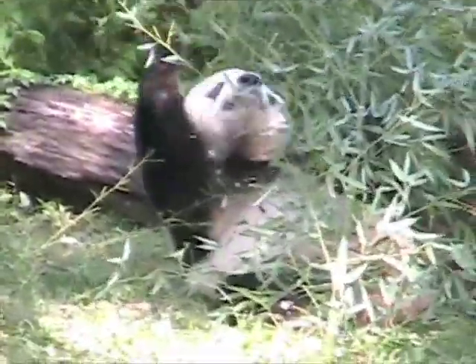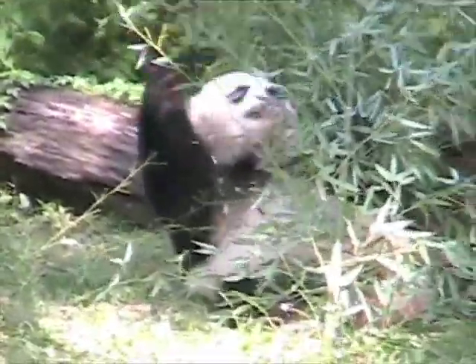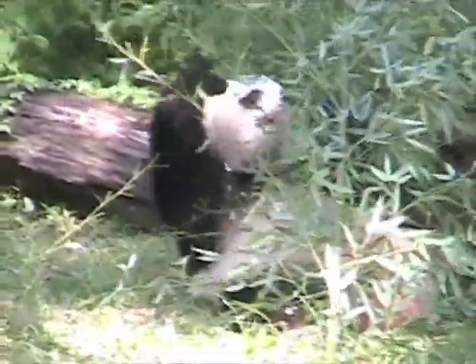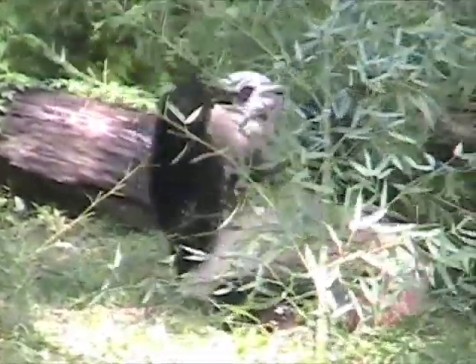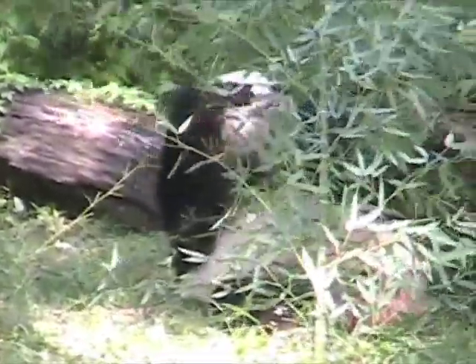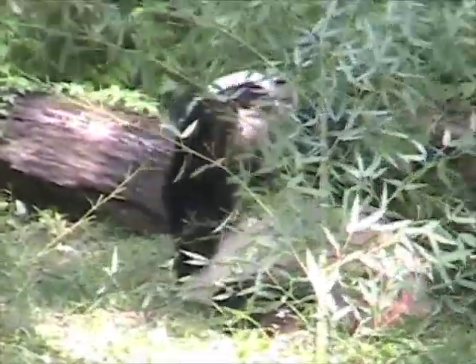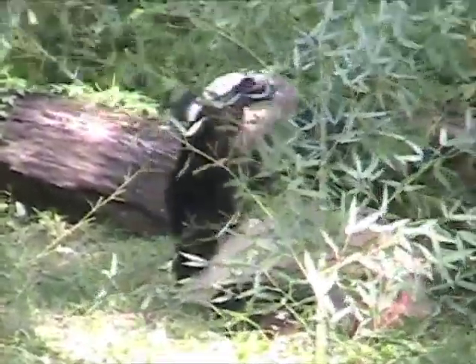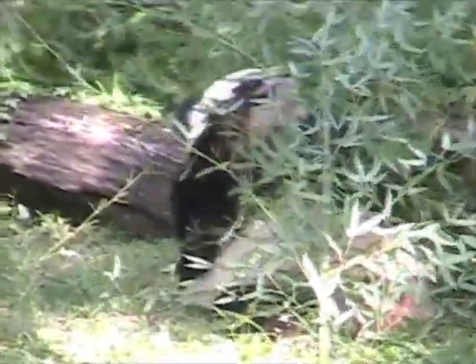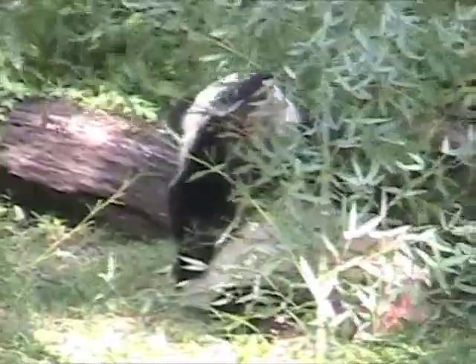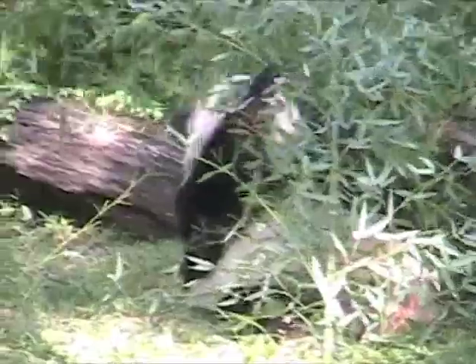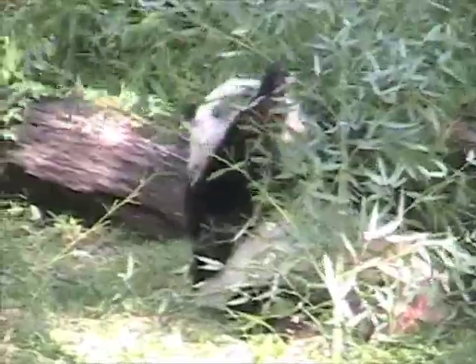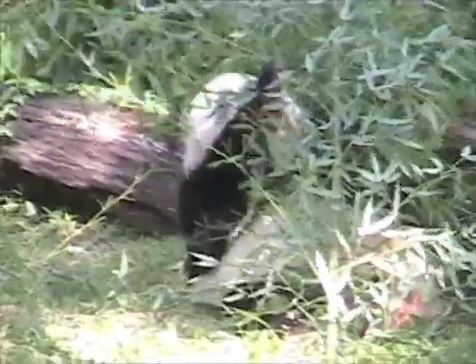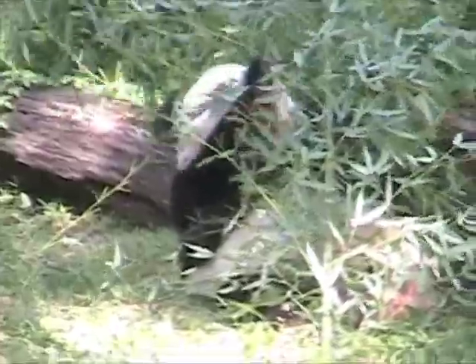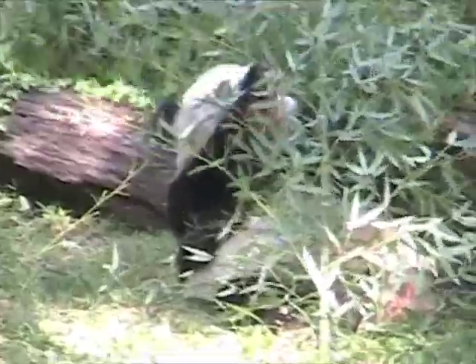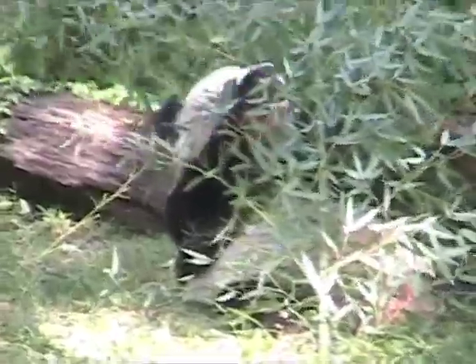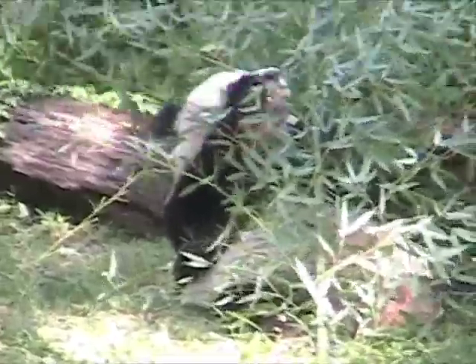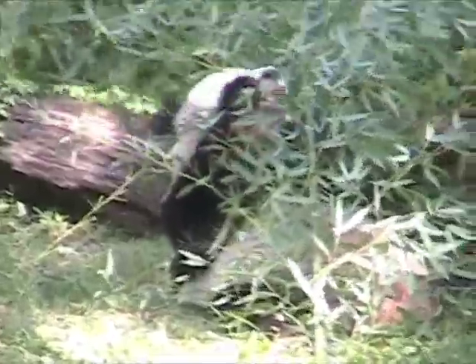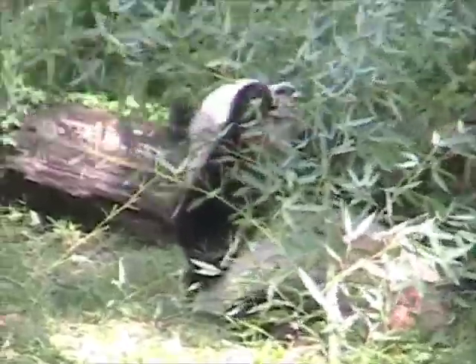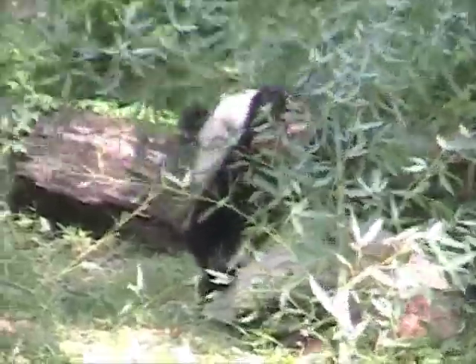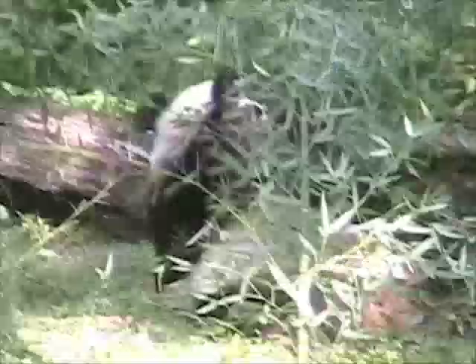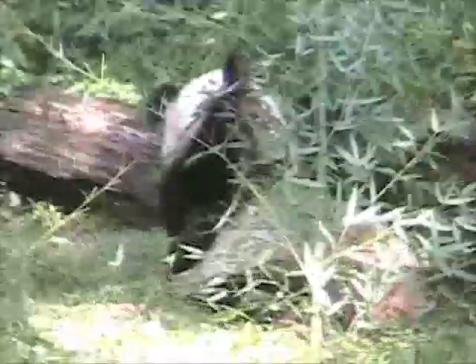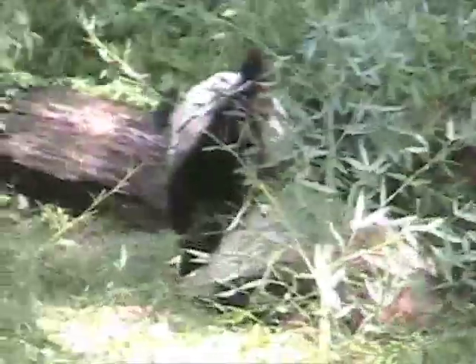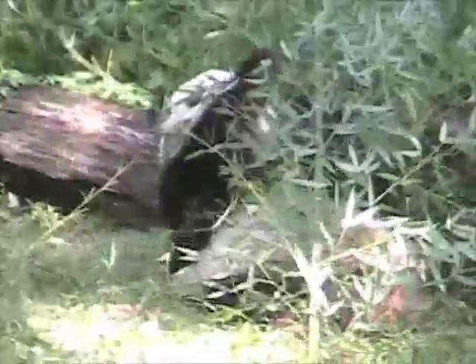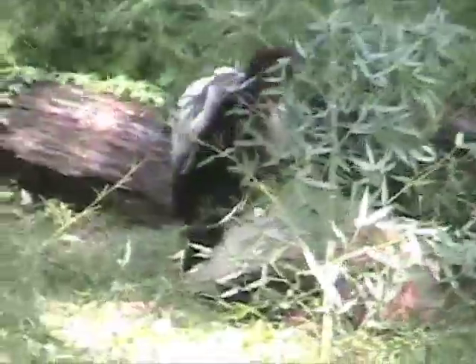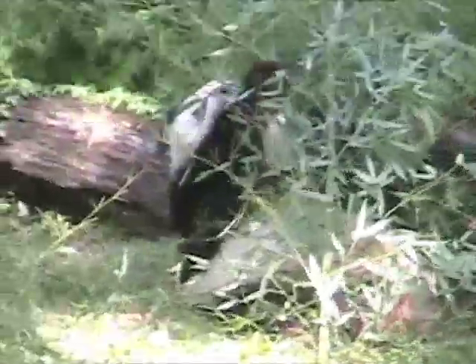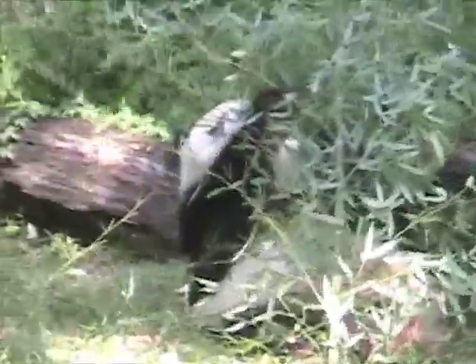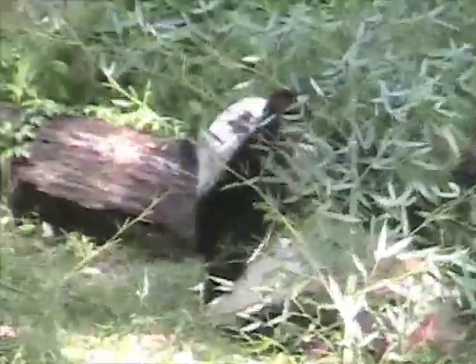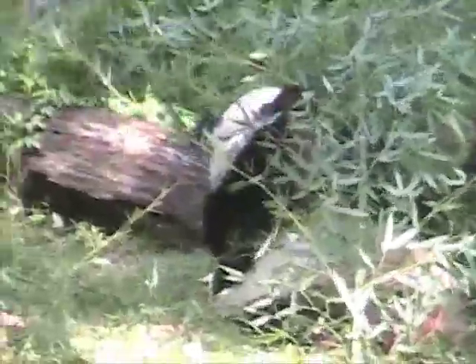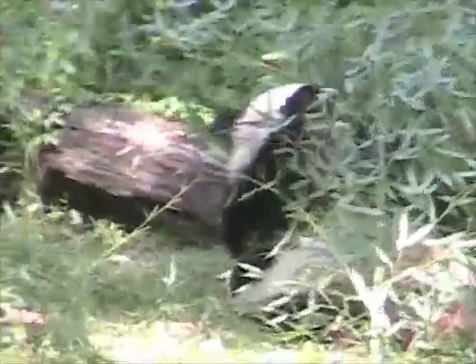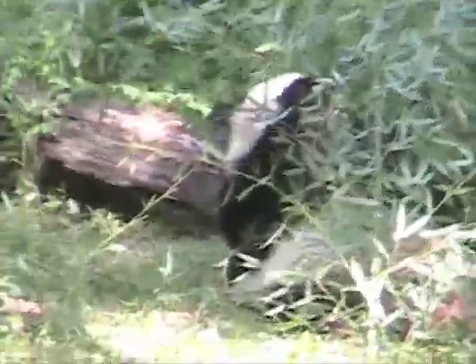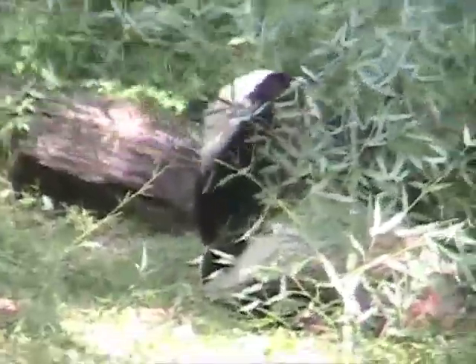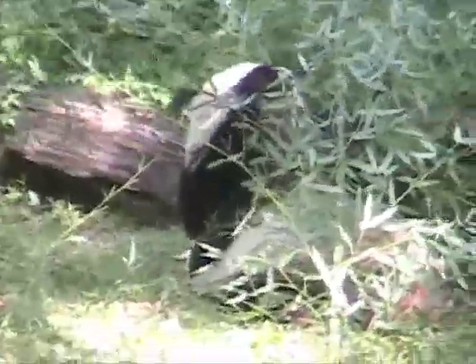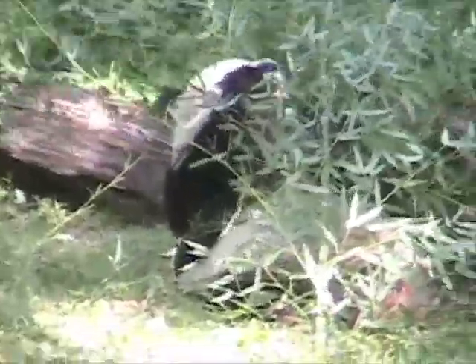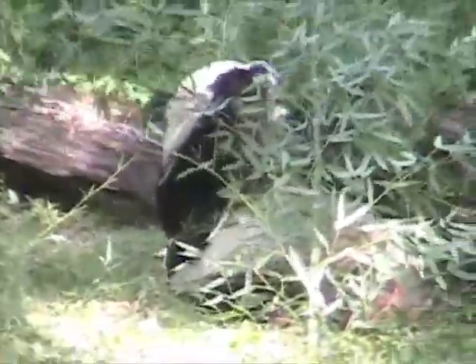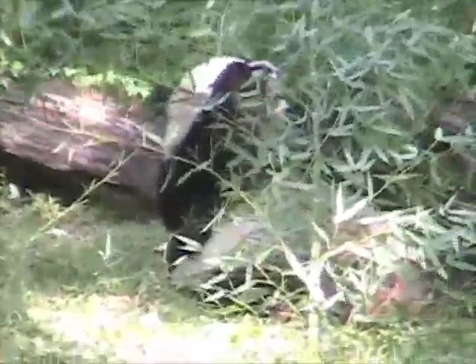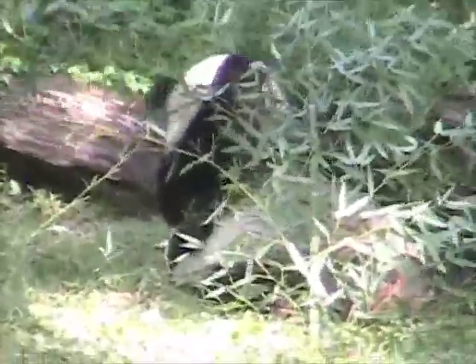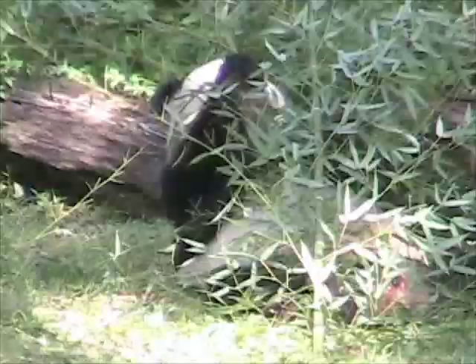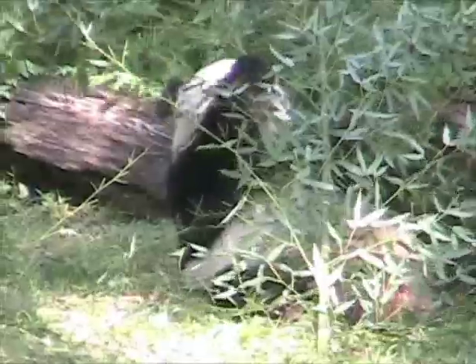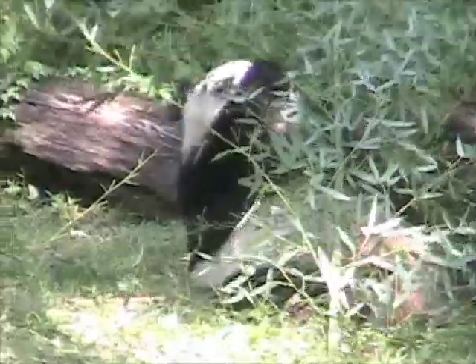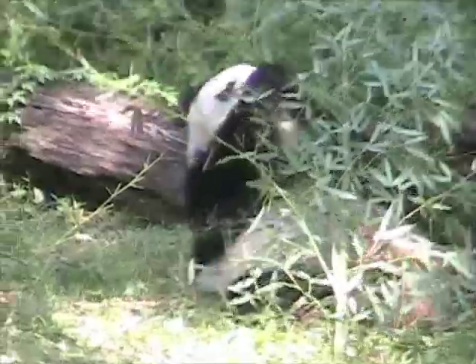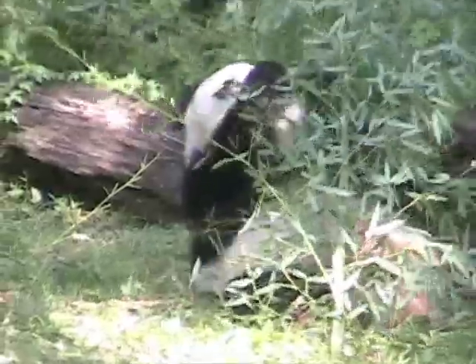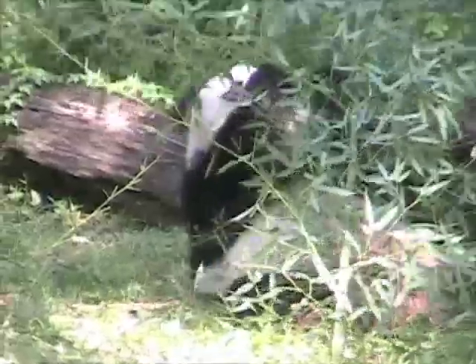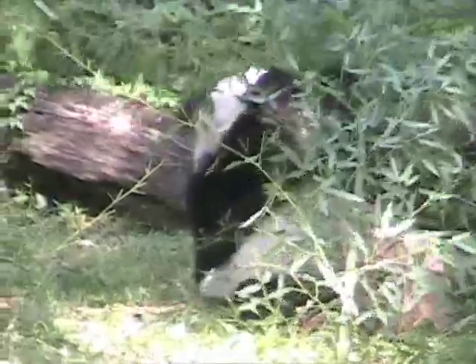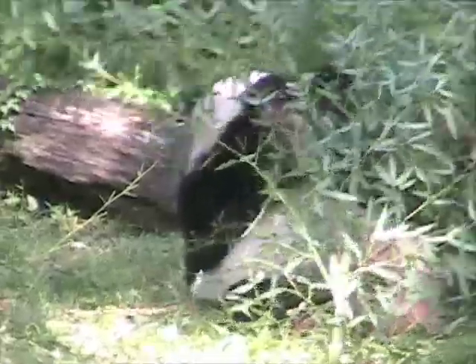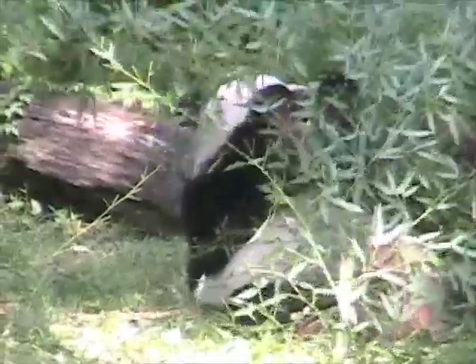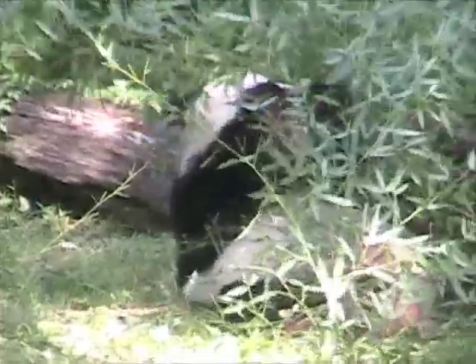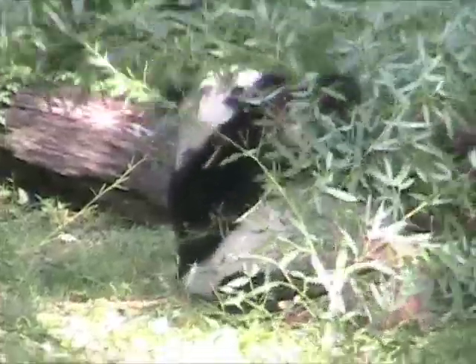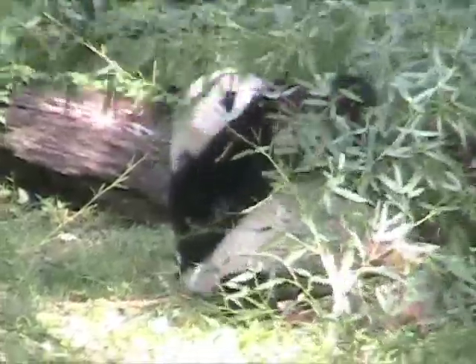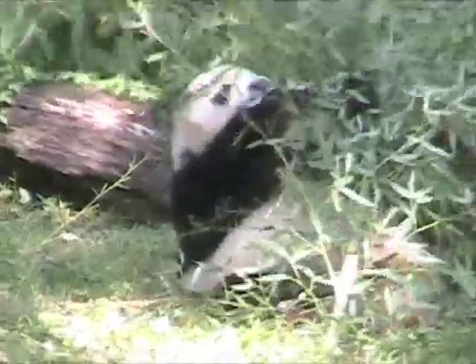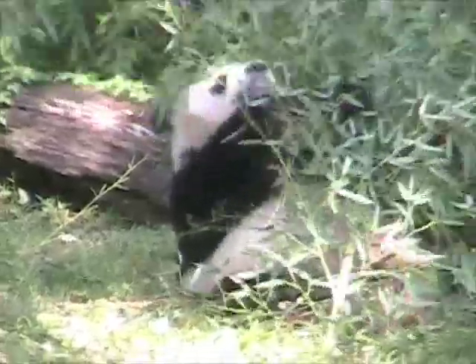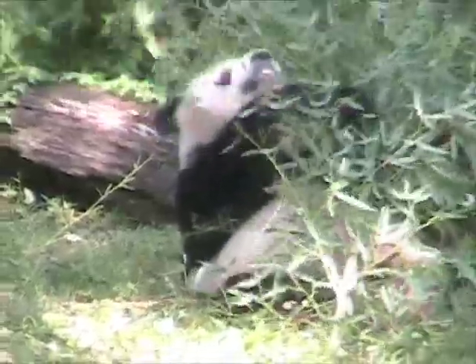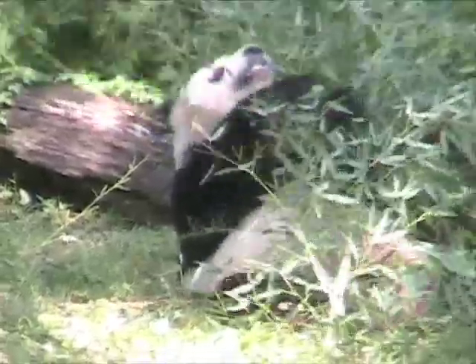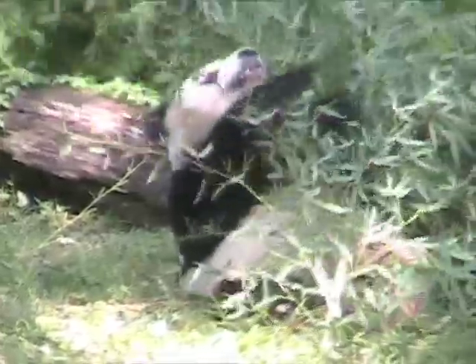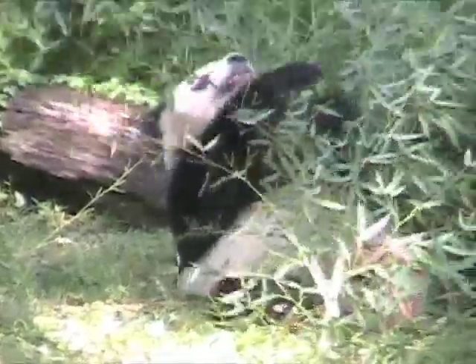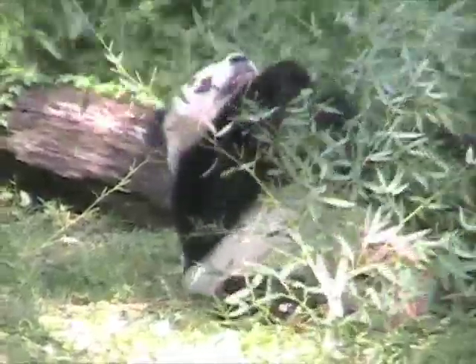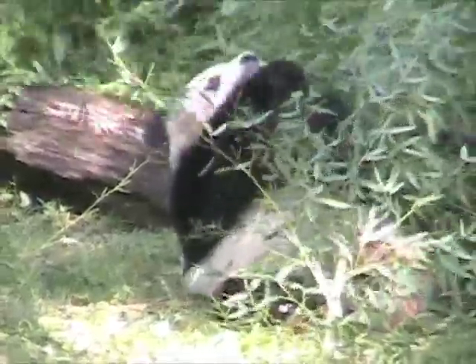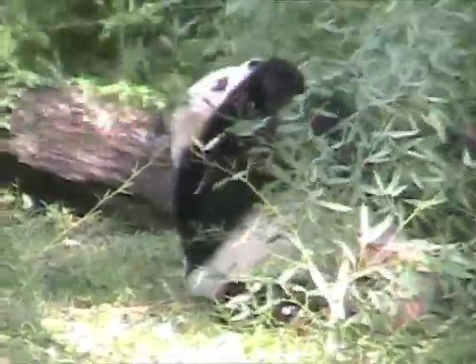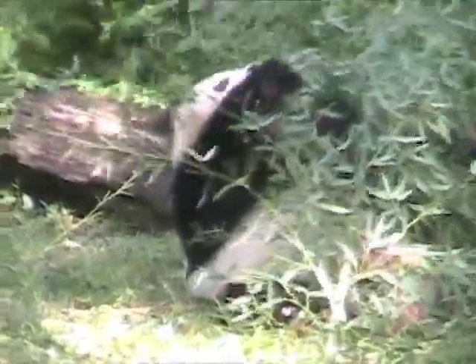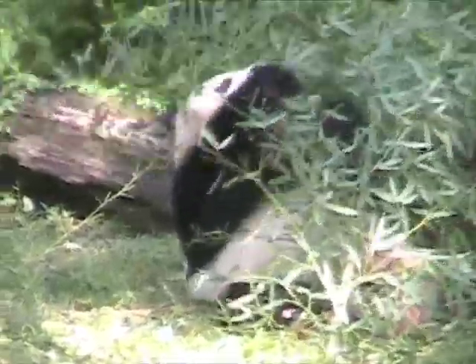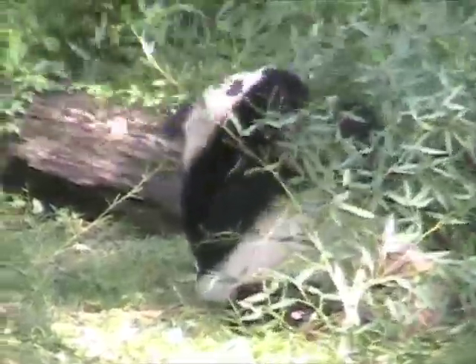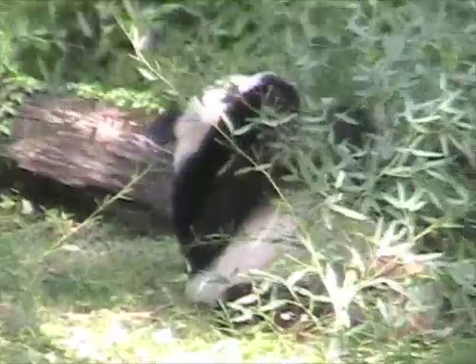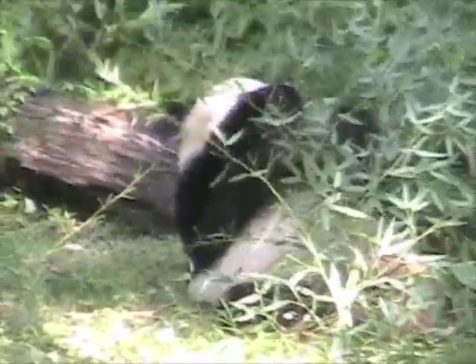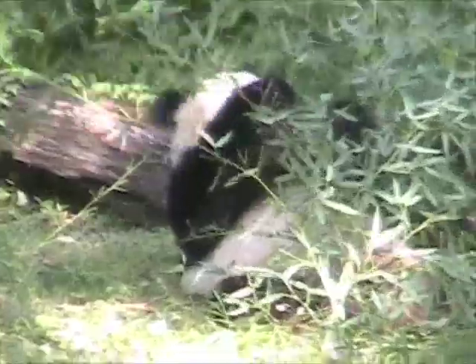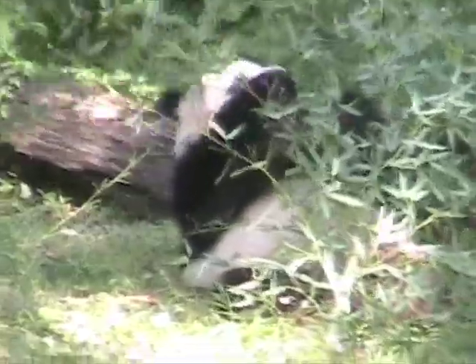I don't think it's nature. Why? Nature's pretty.